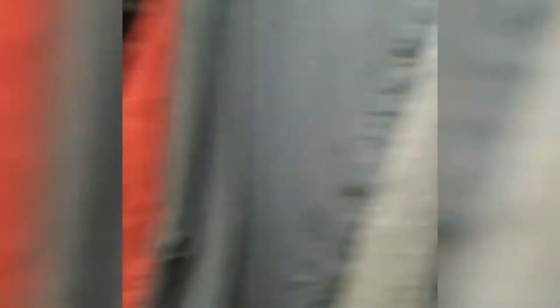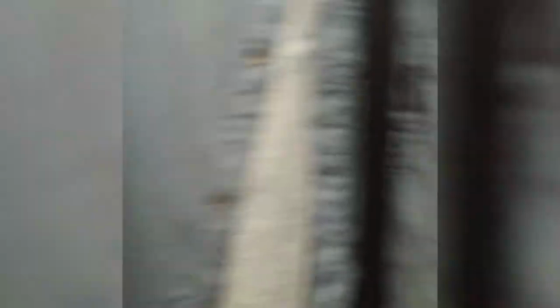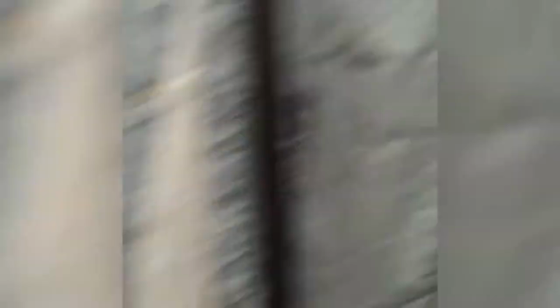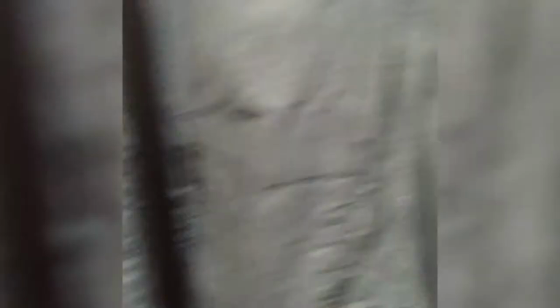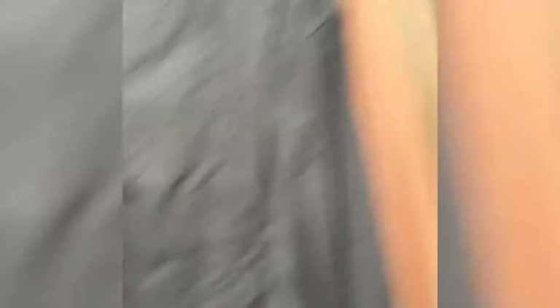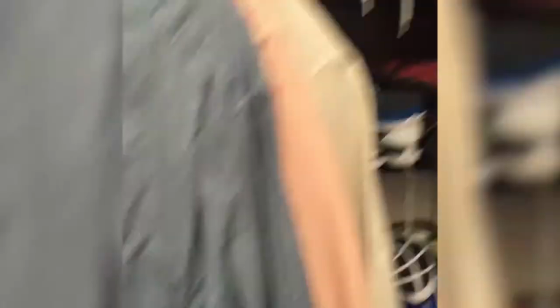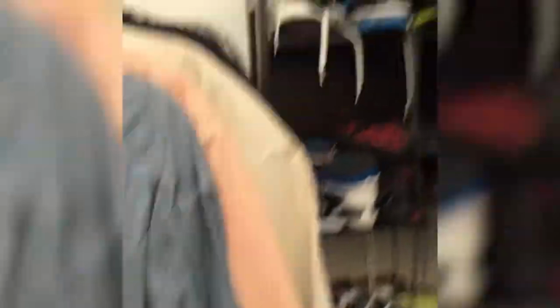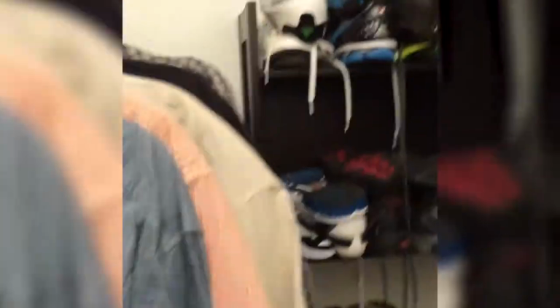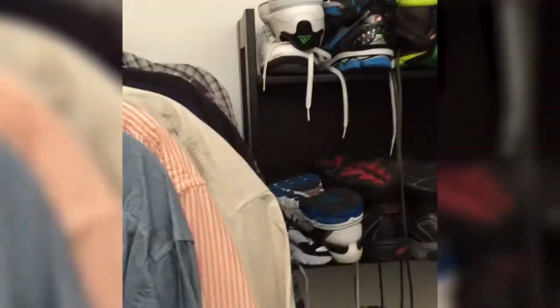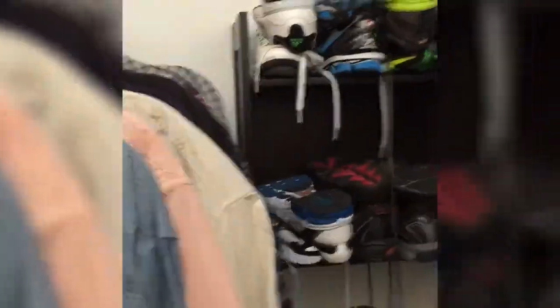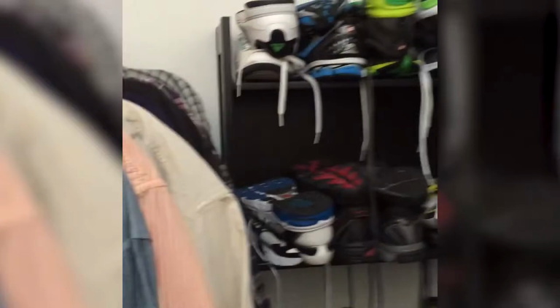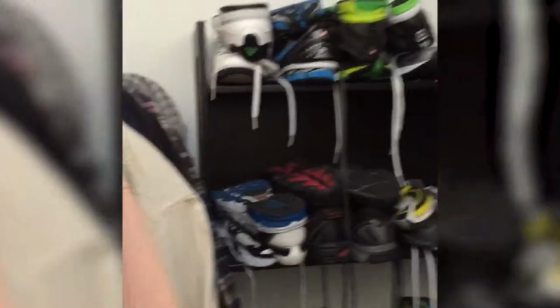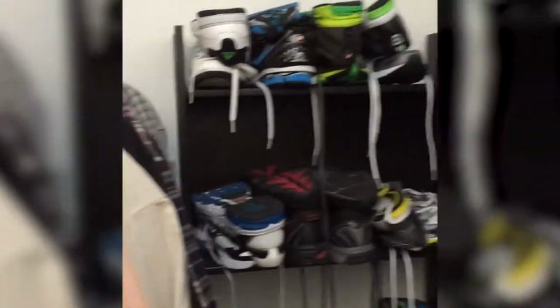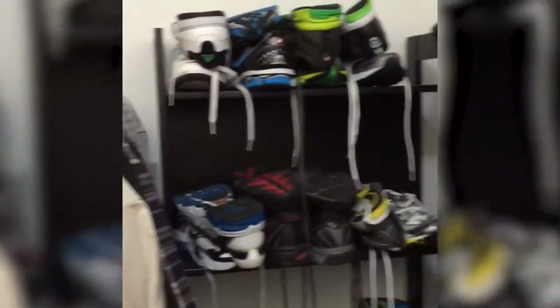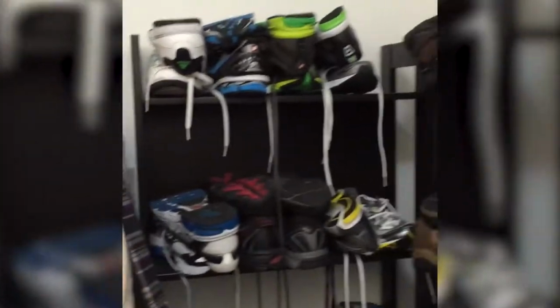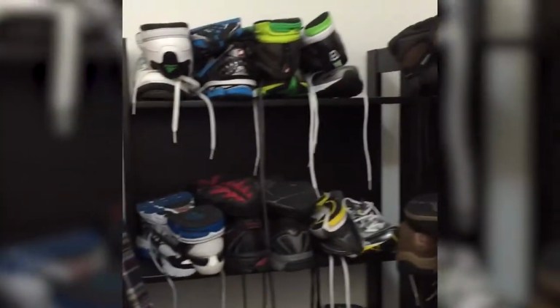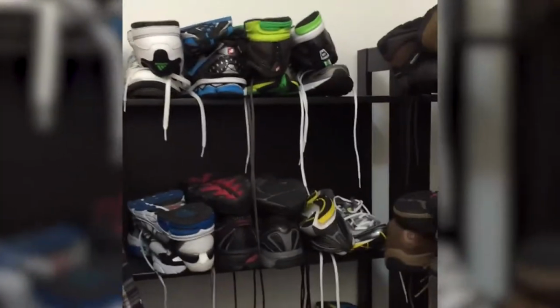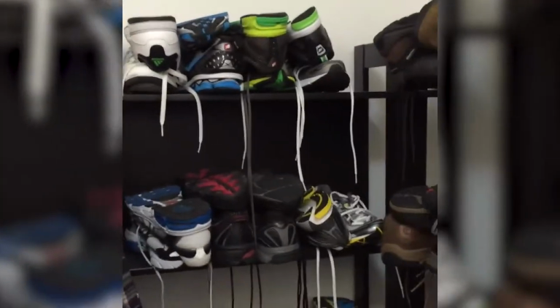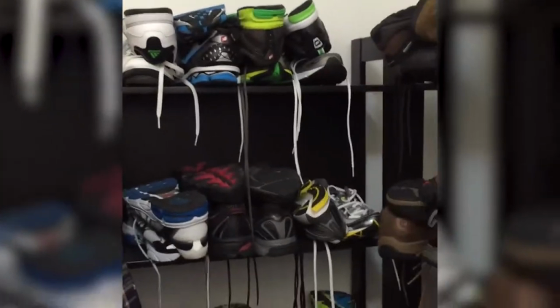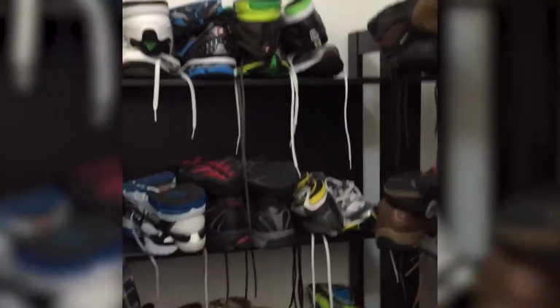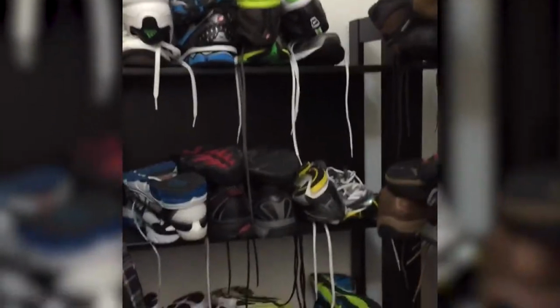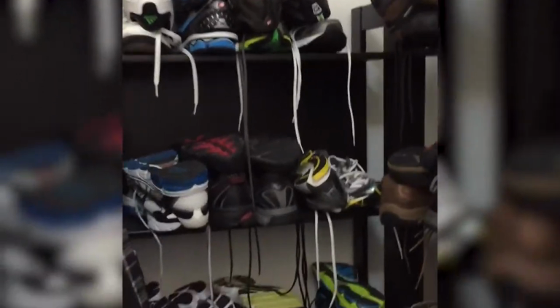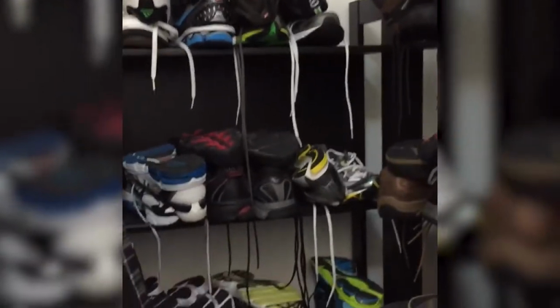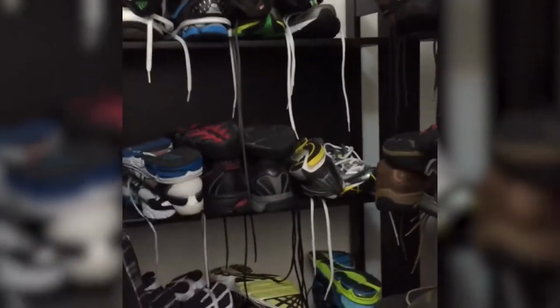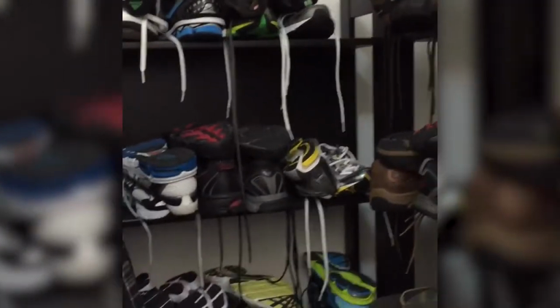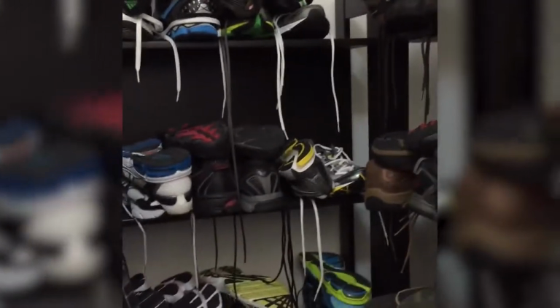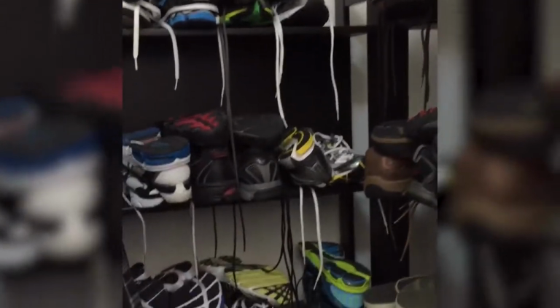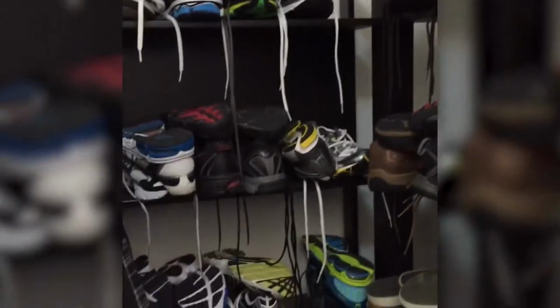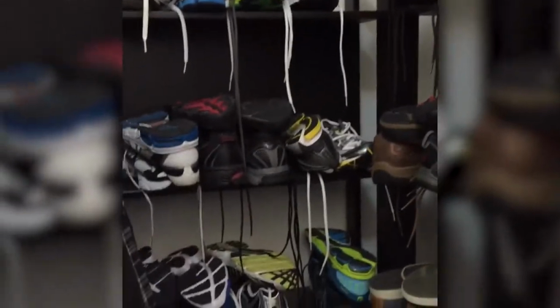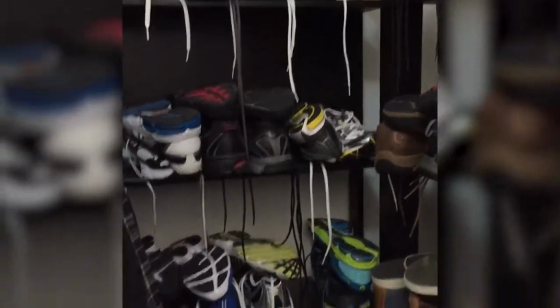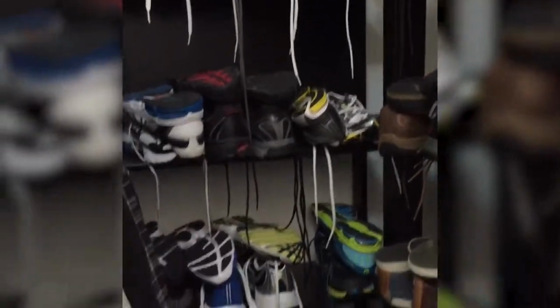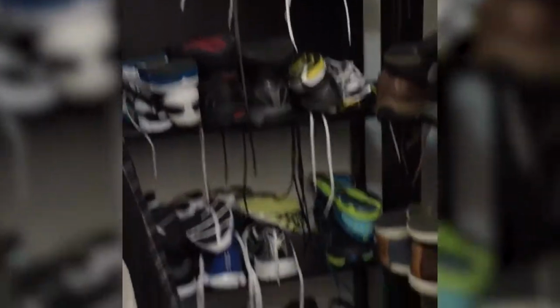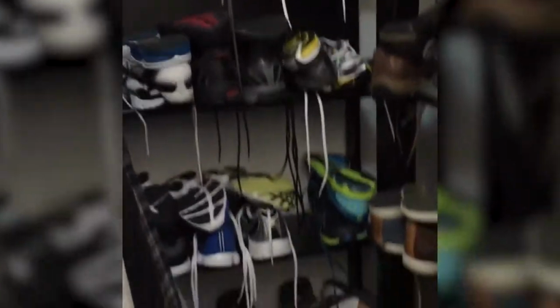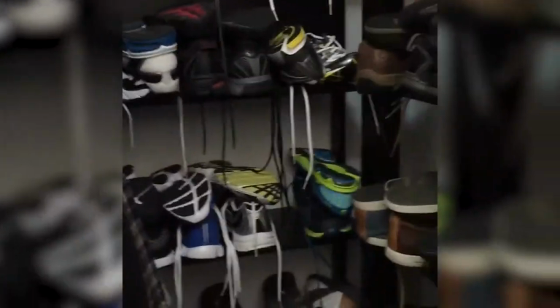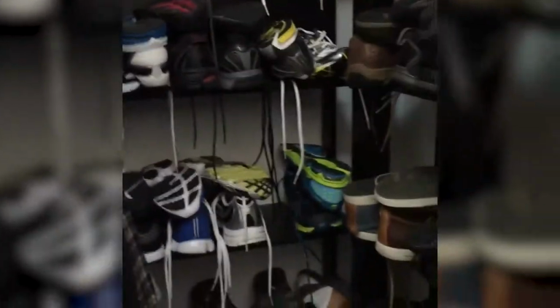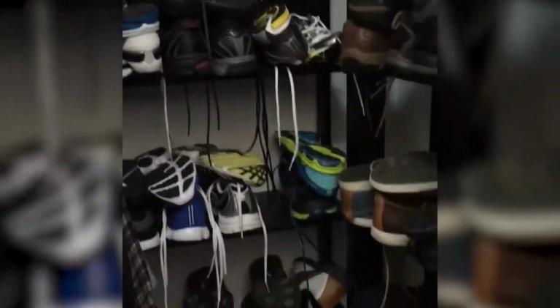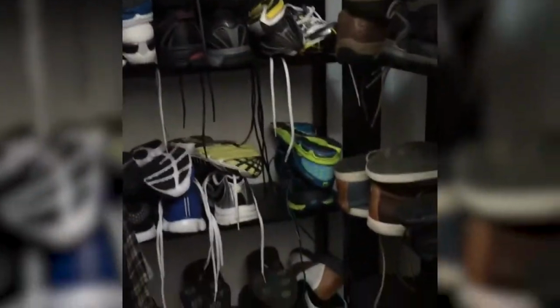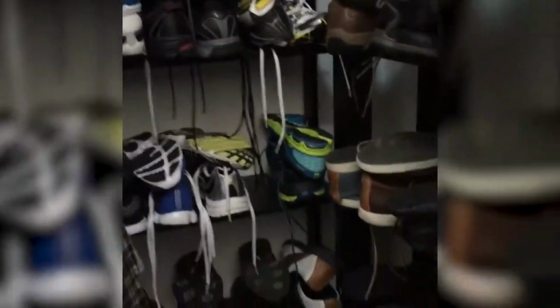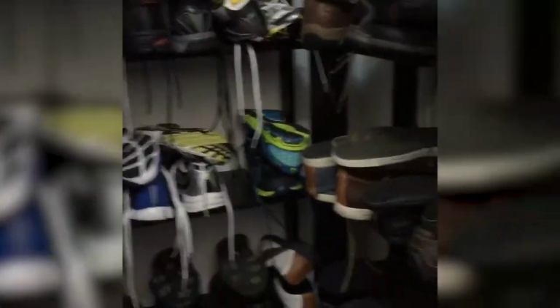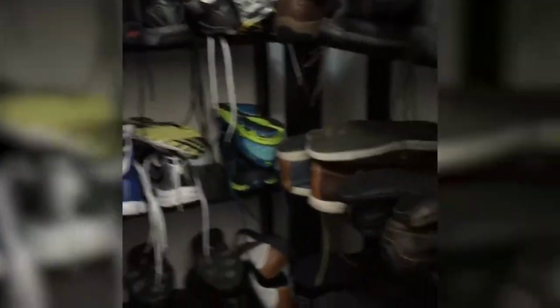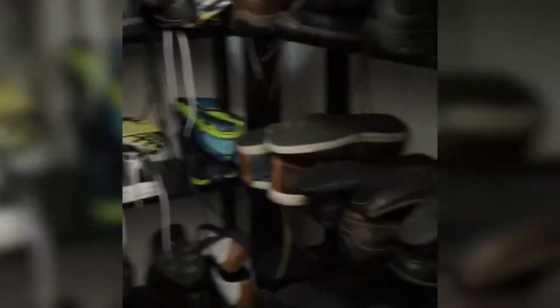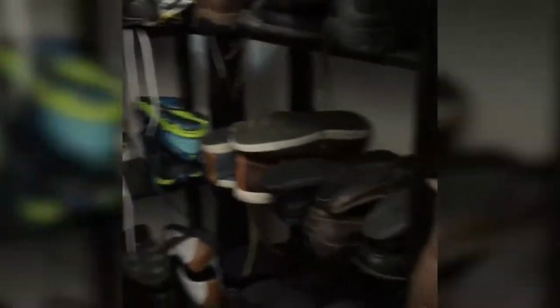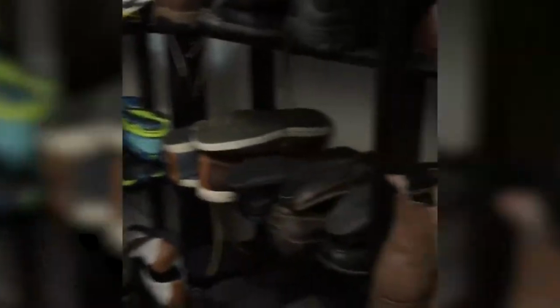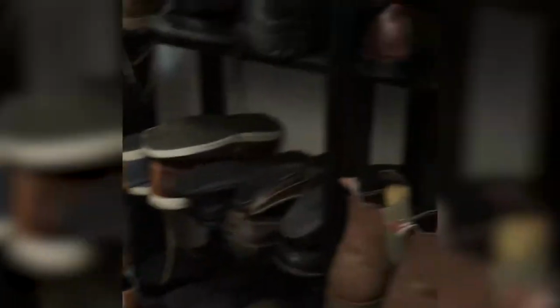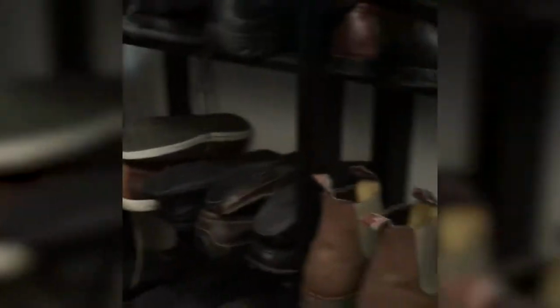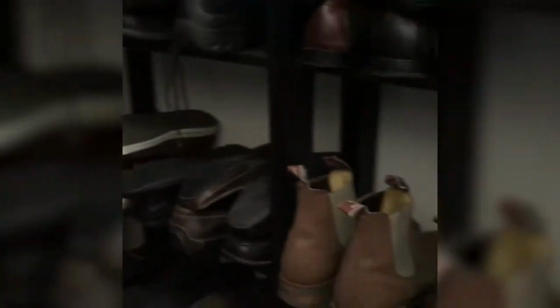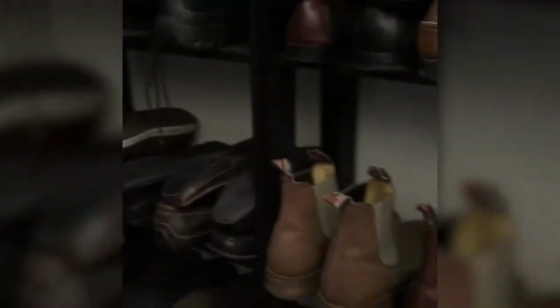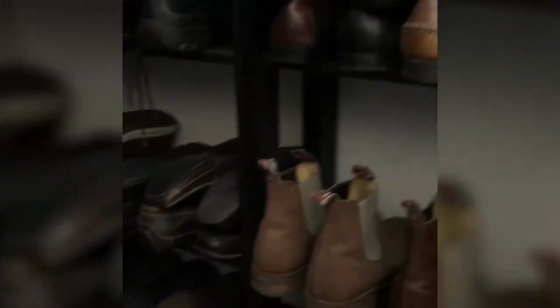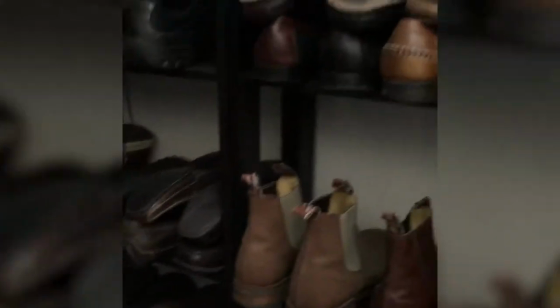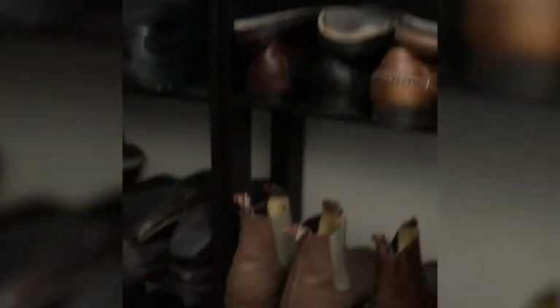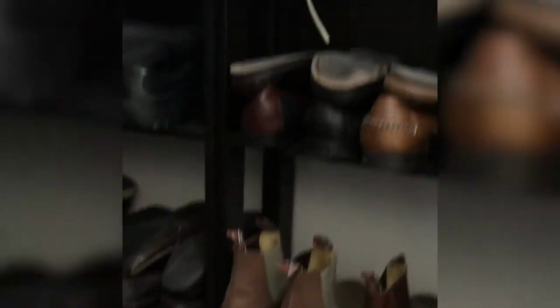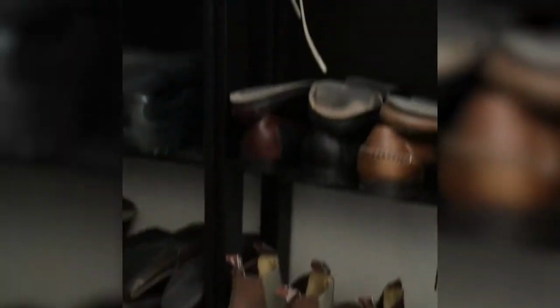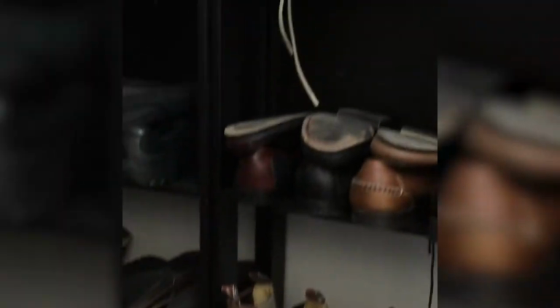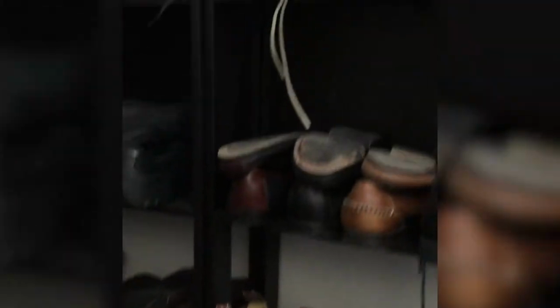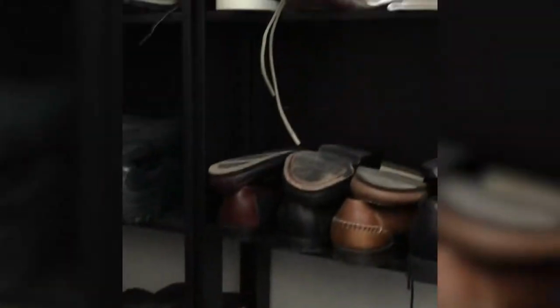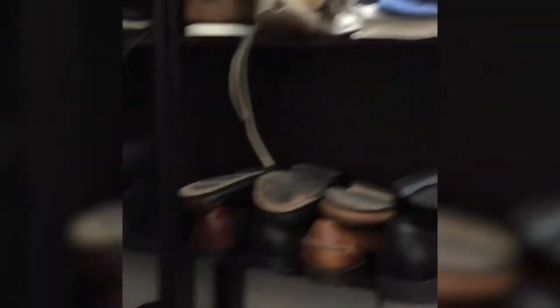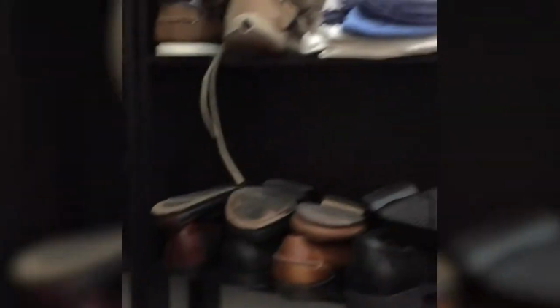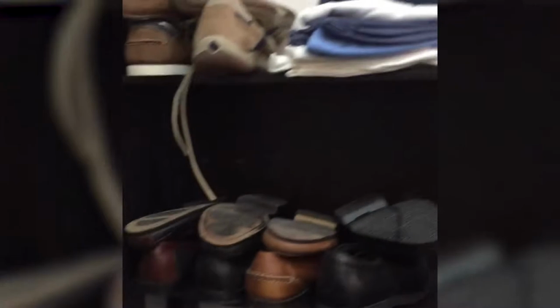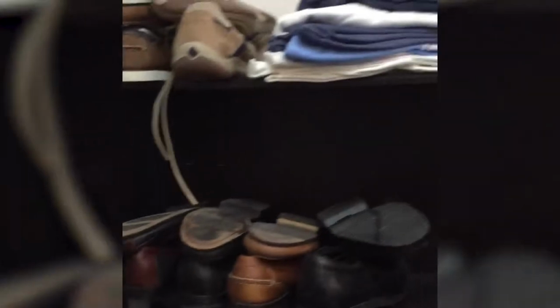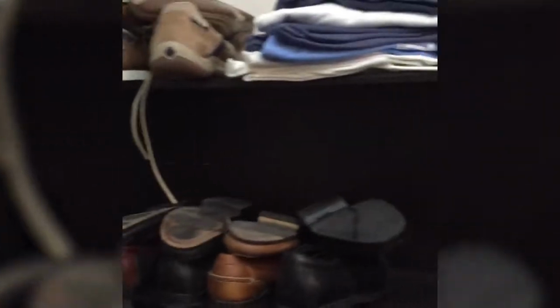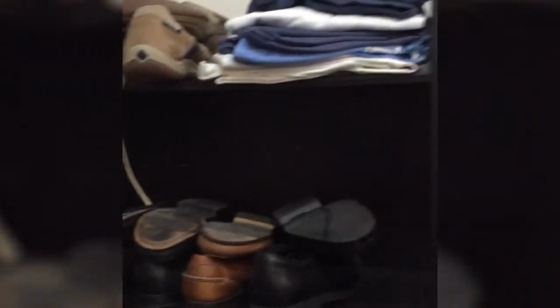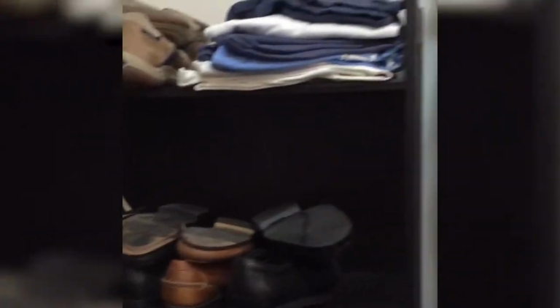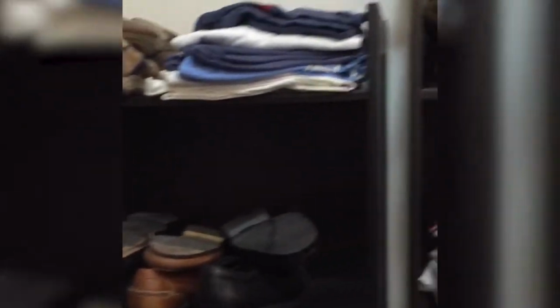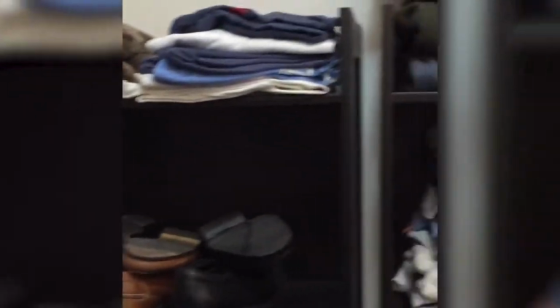And then we have the shoes. As you can see here, the shoes are all being organised. He got rid of quite a lot, which is great.